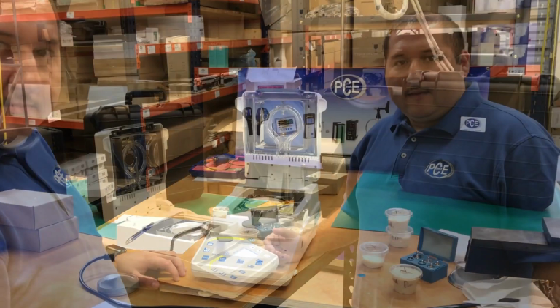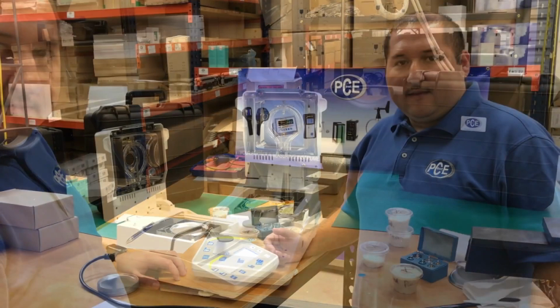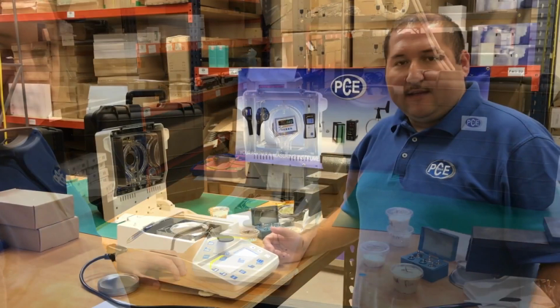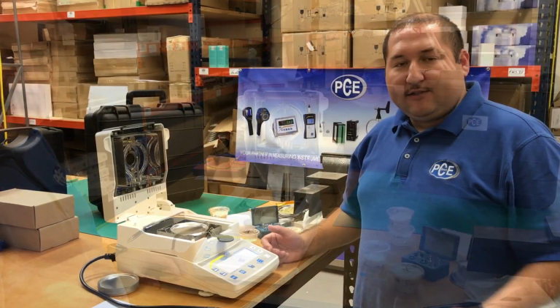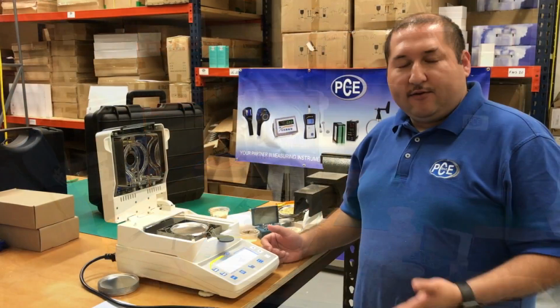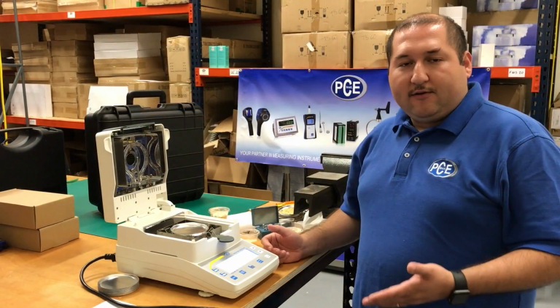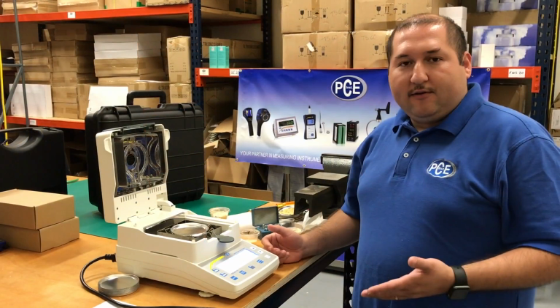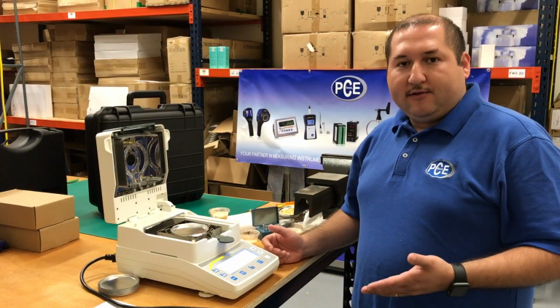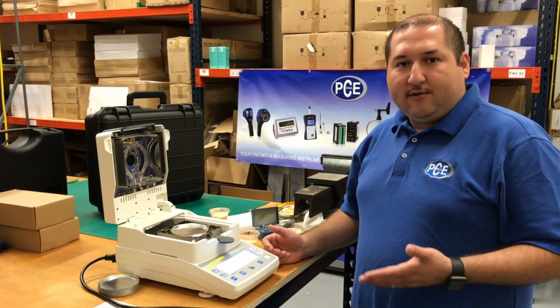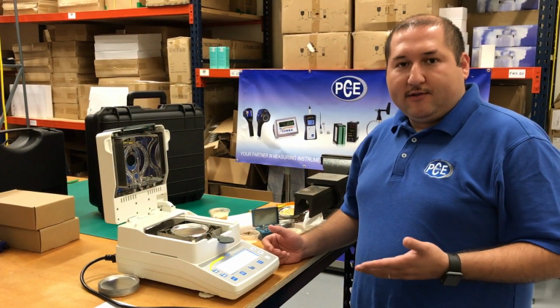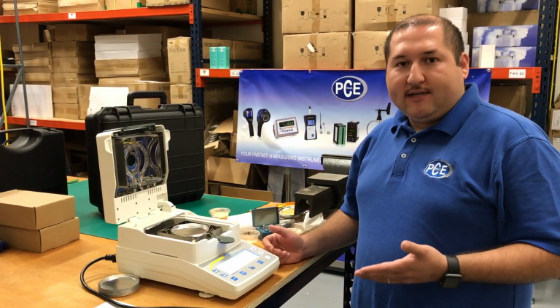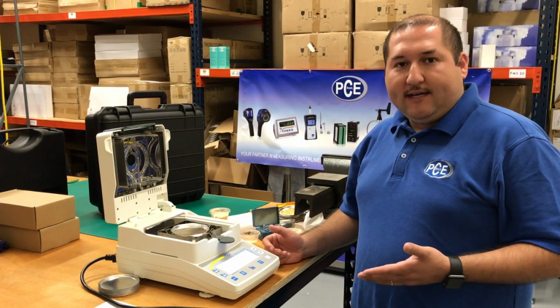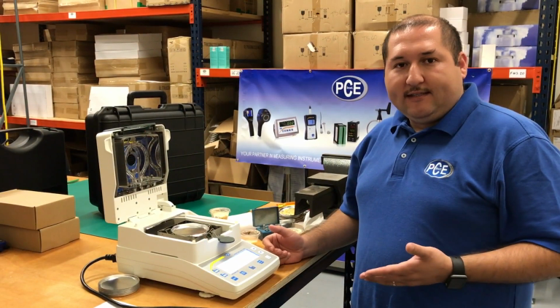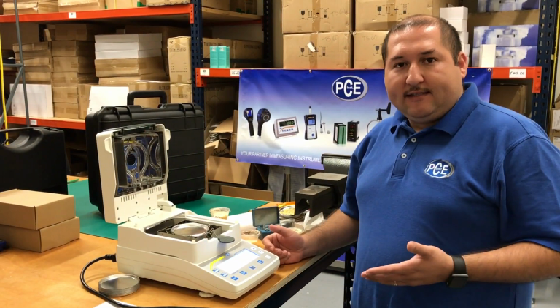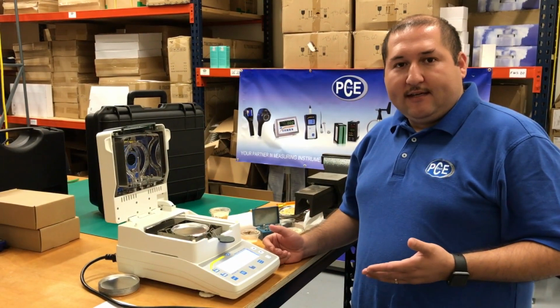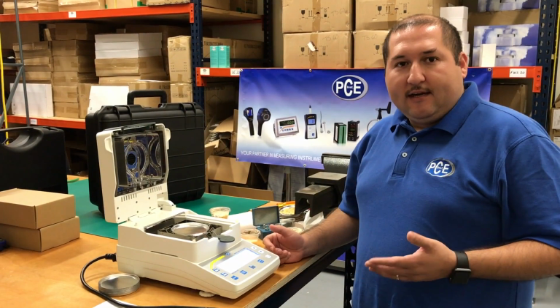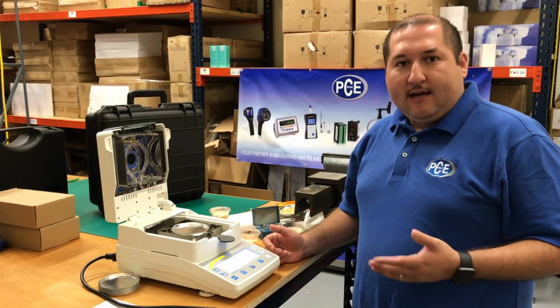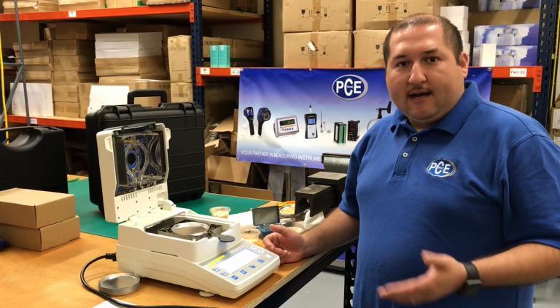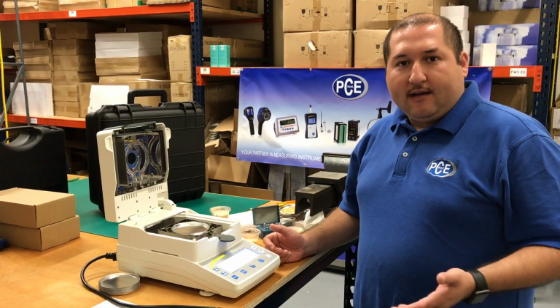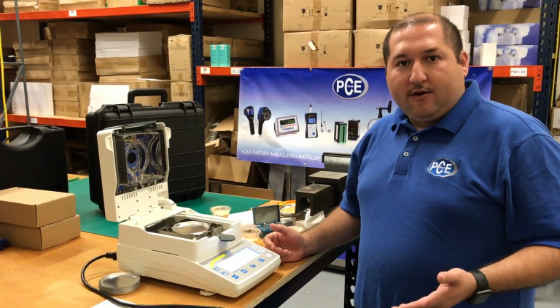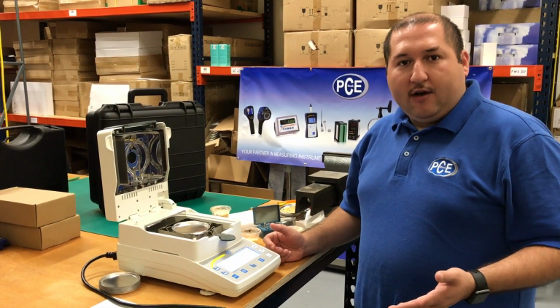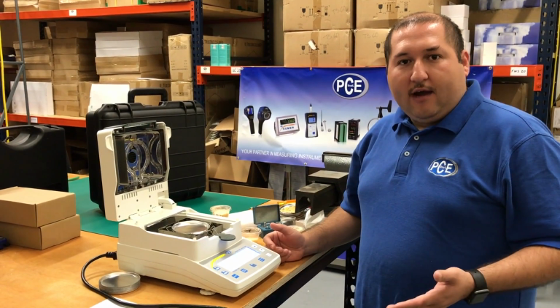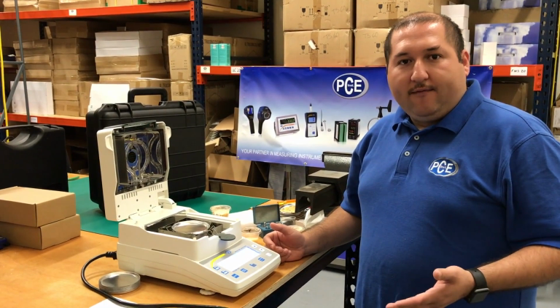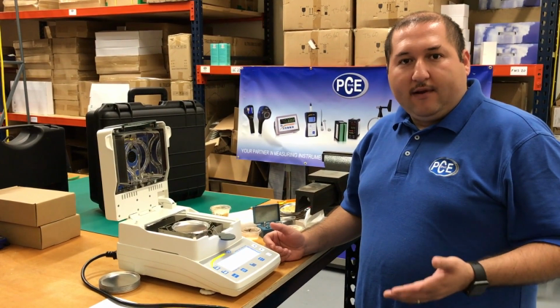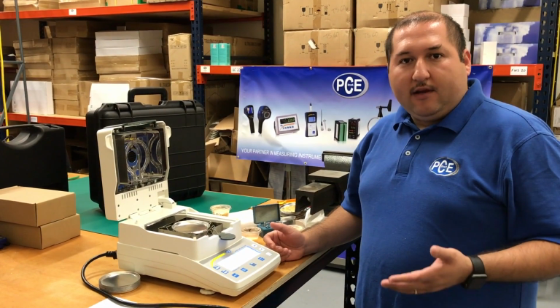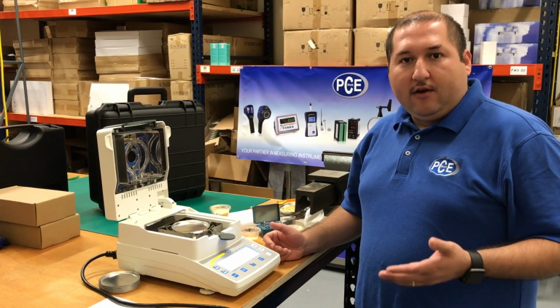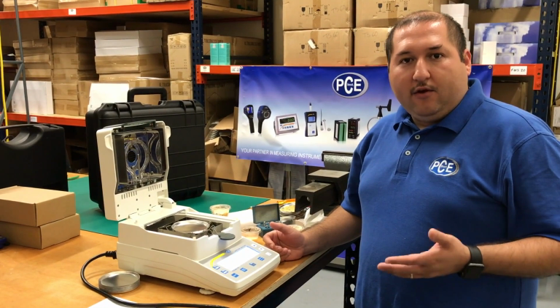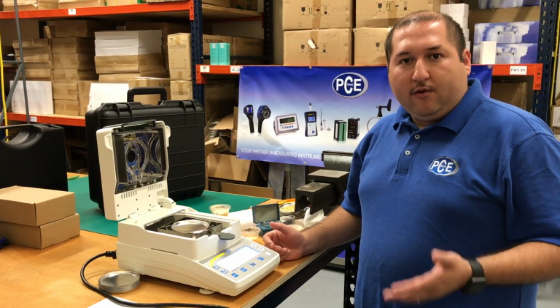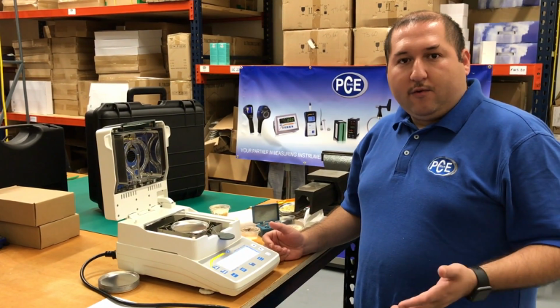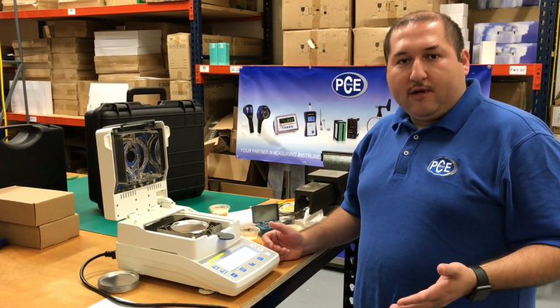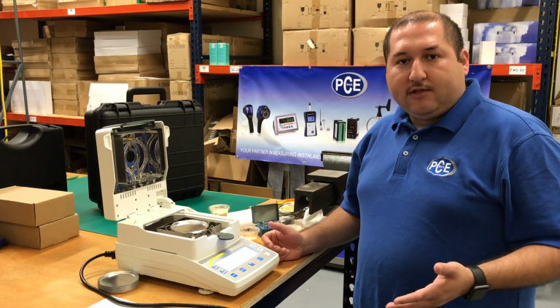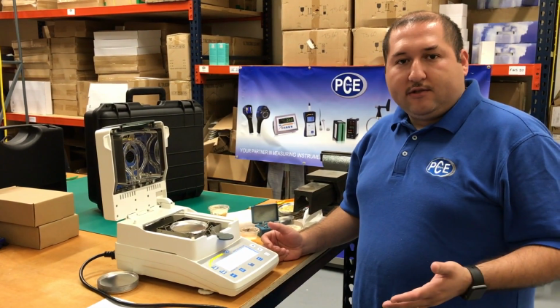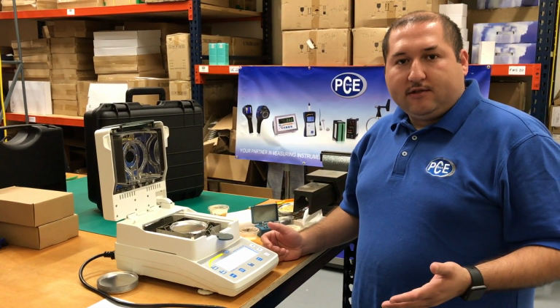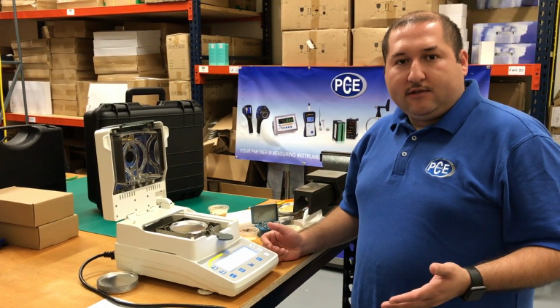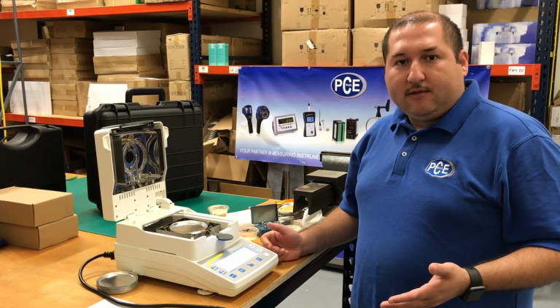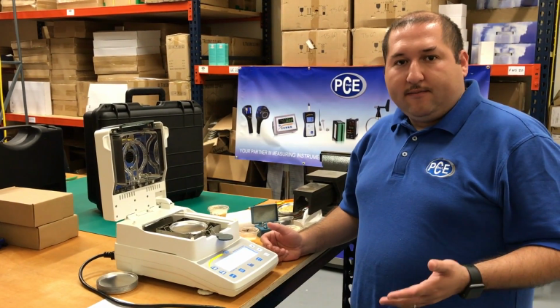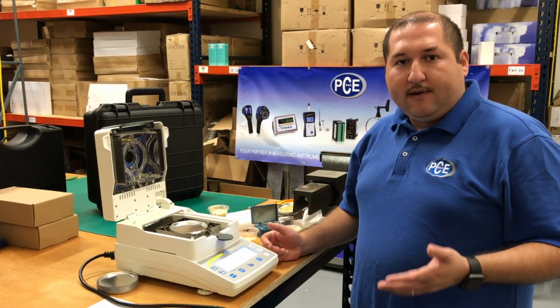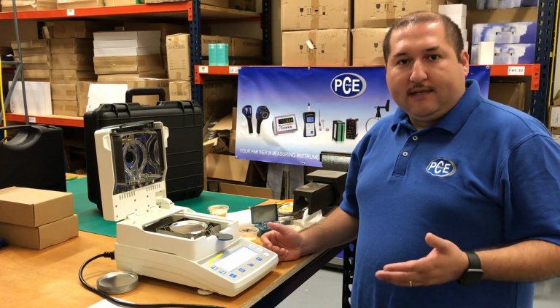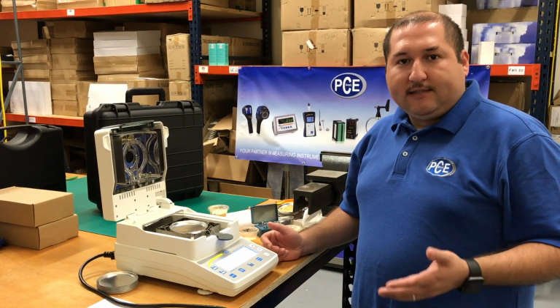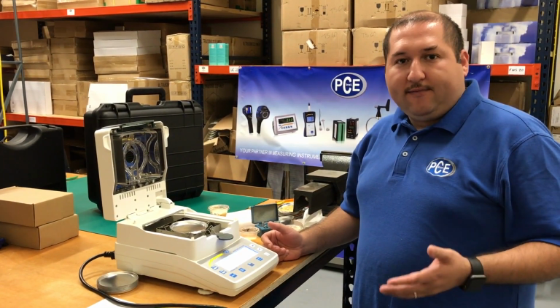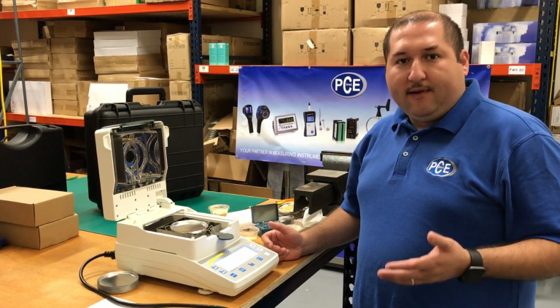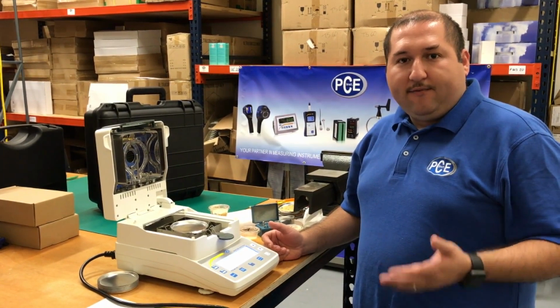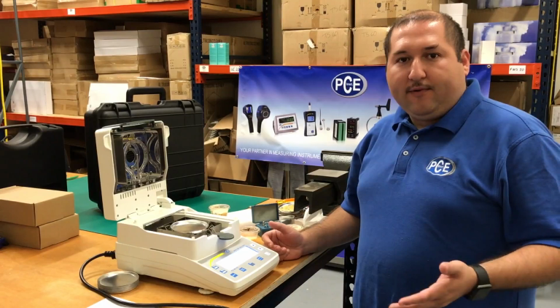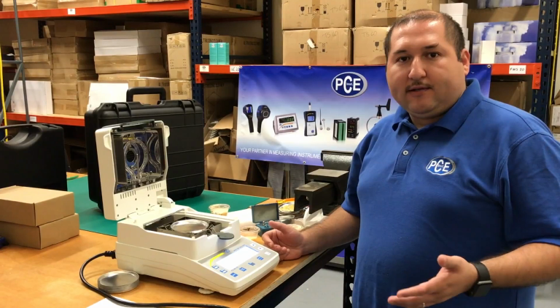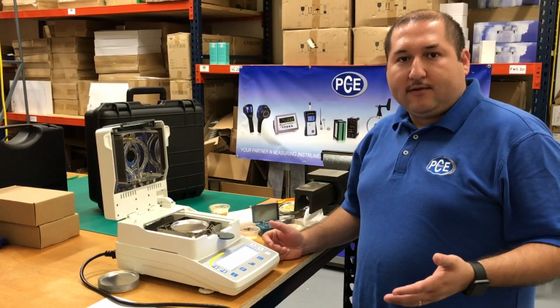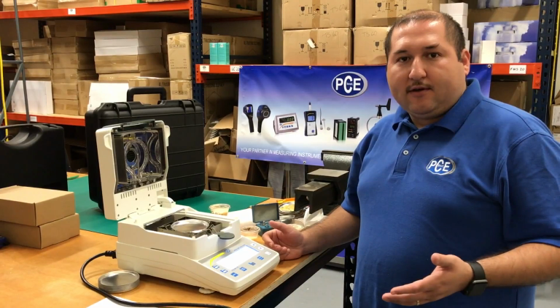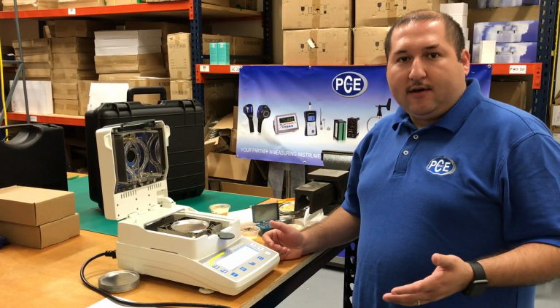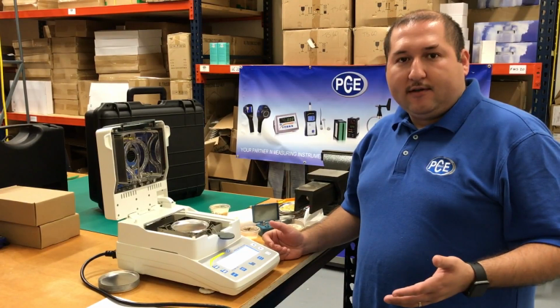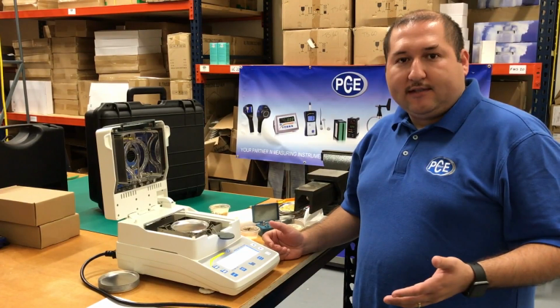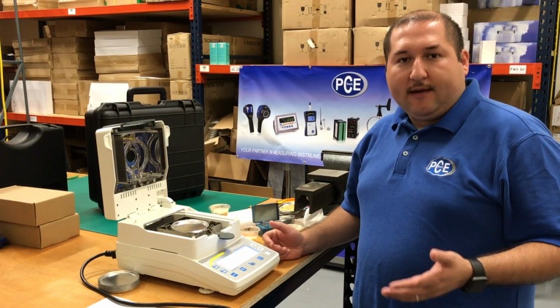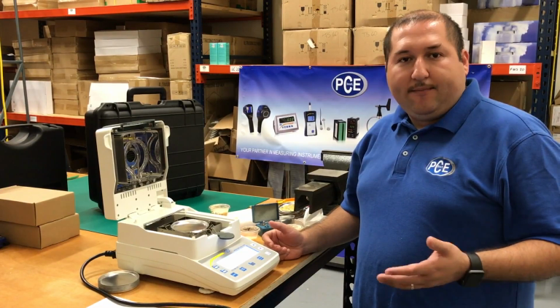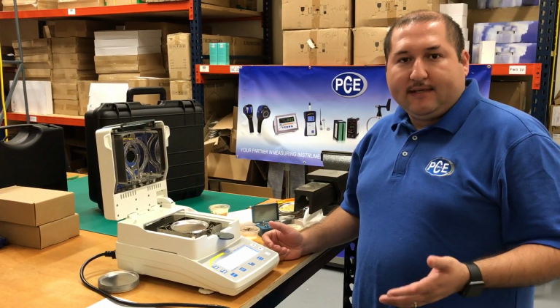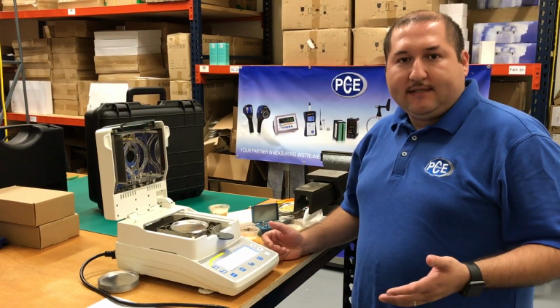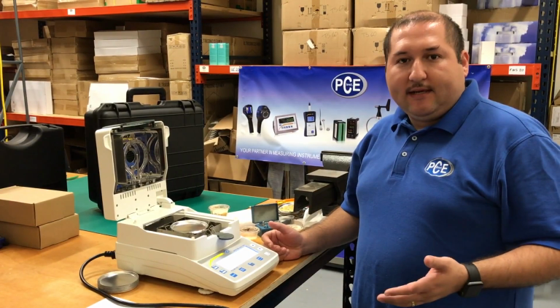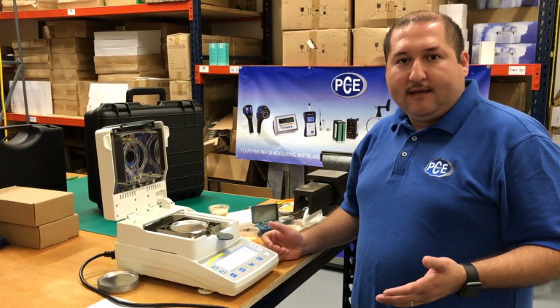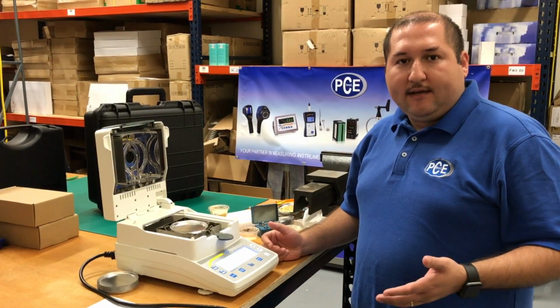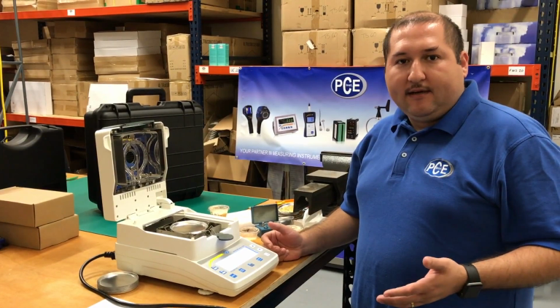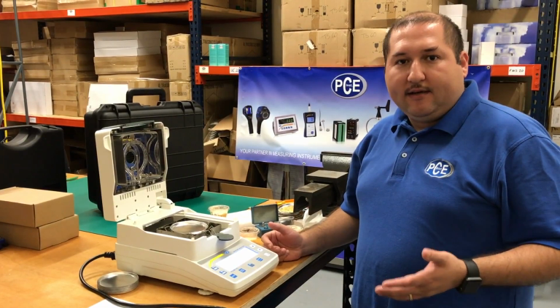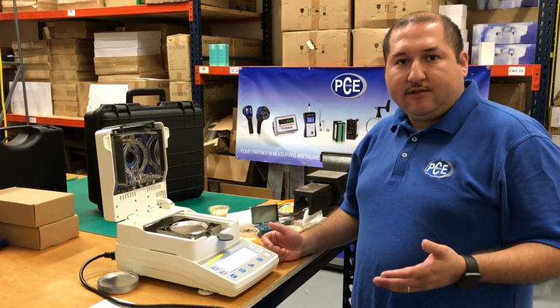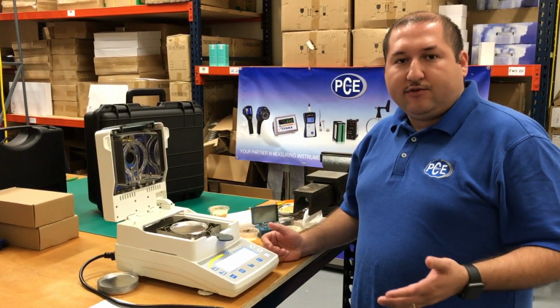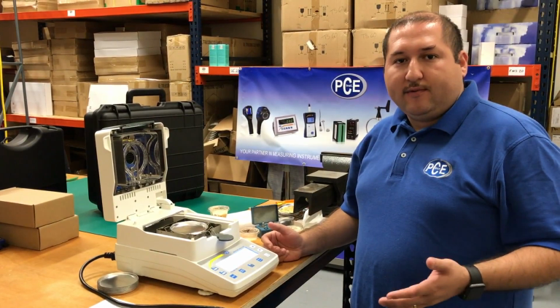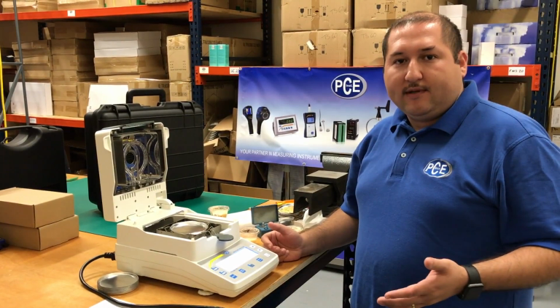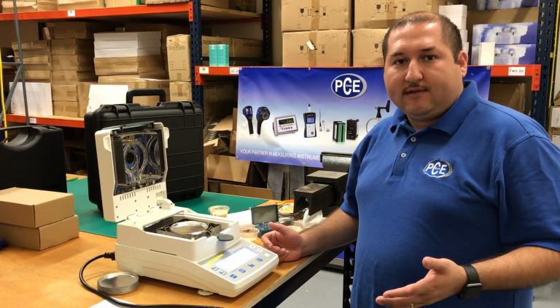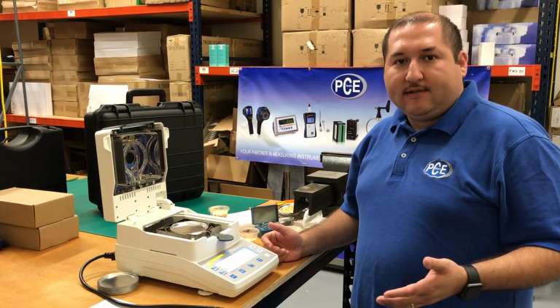This concludes our test and if you have any other questions, please feel free to call us at PCE Instruments.